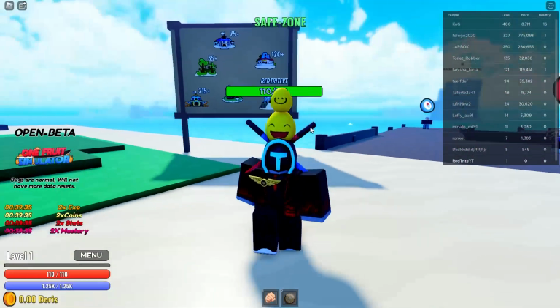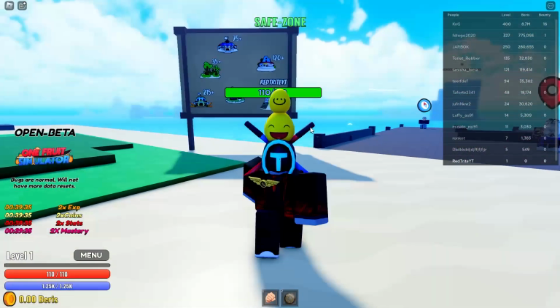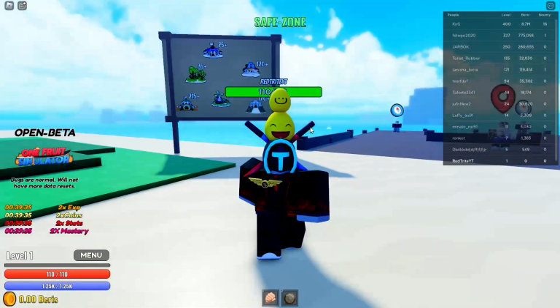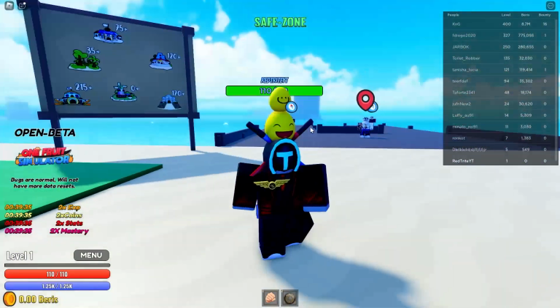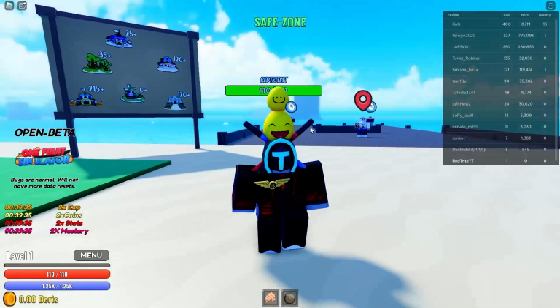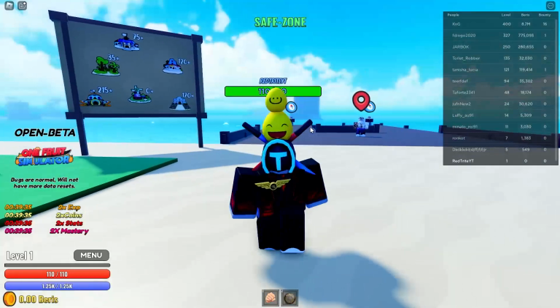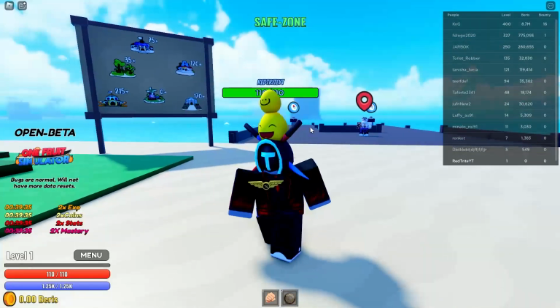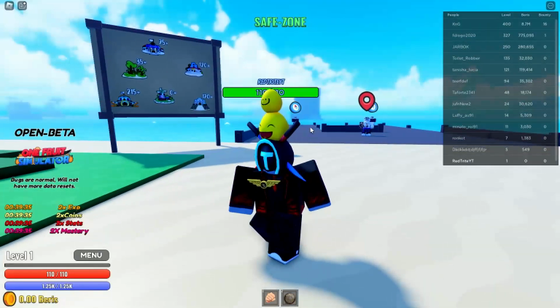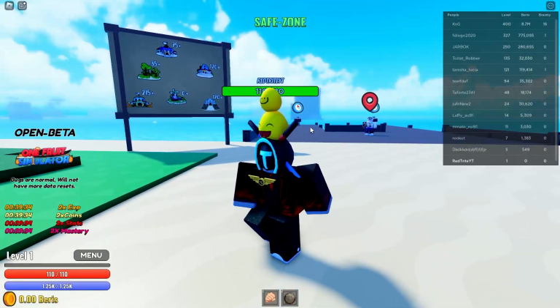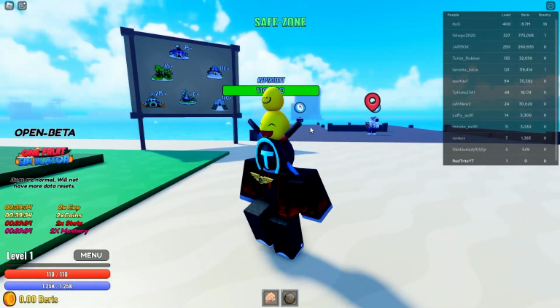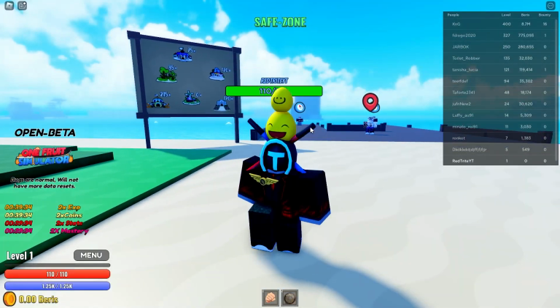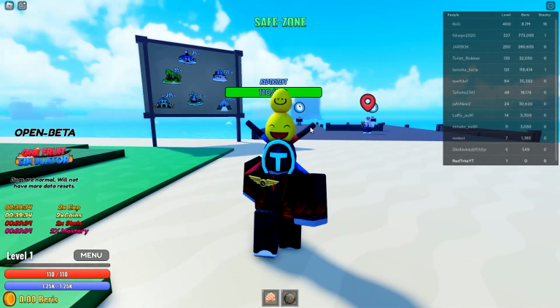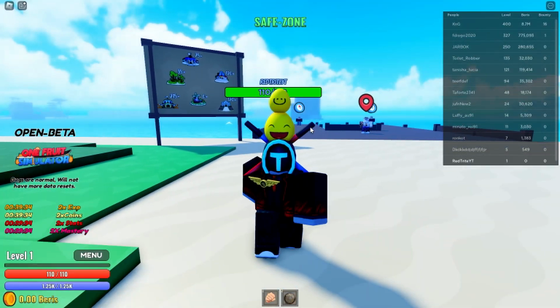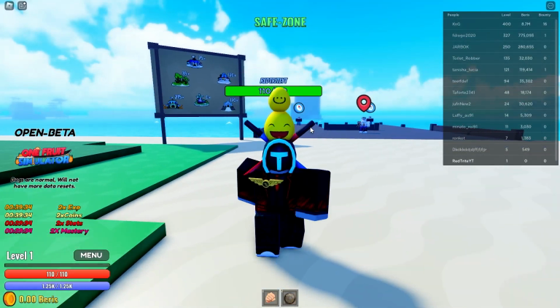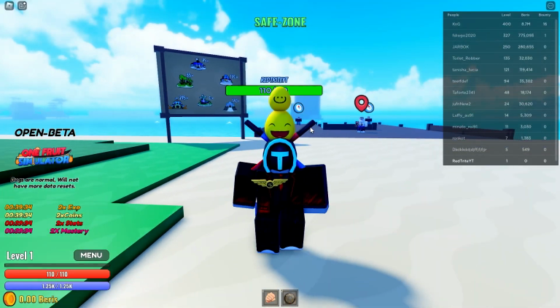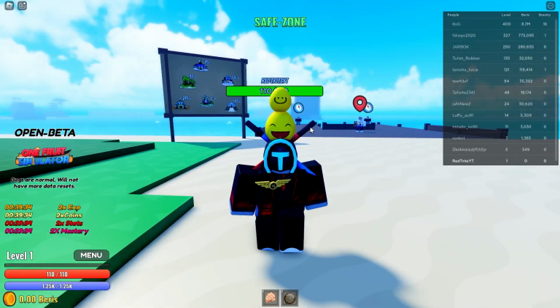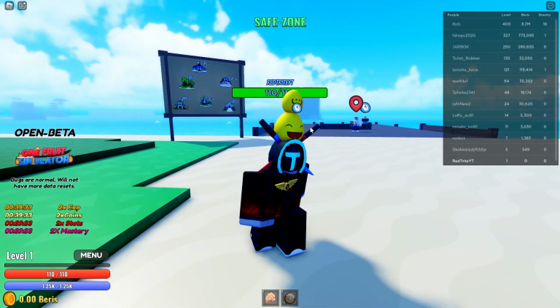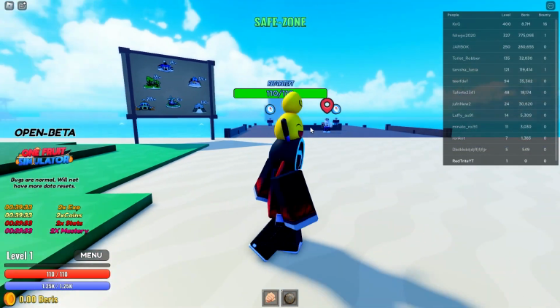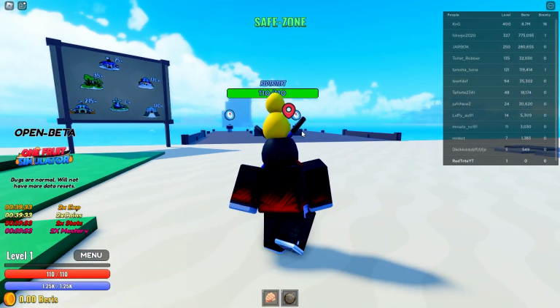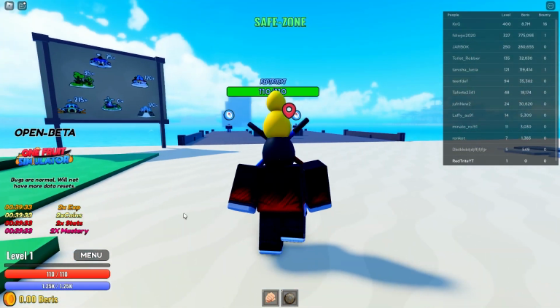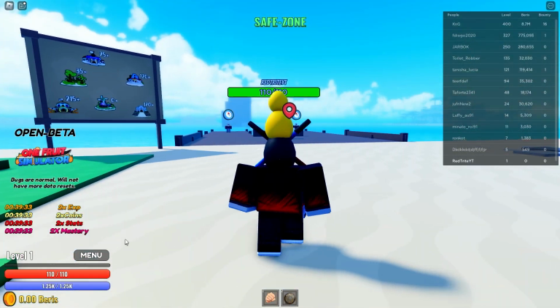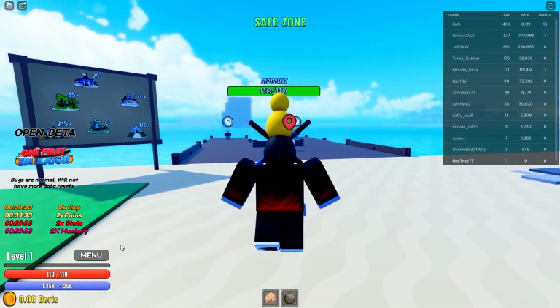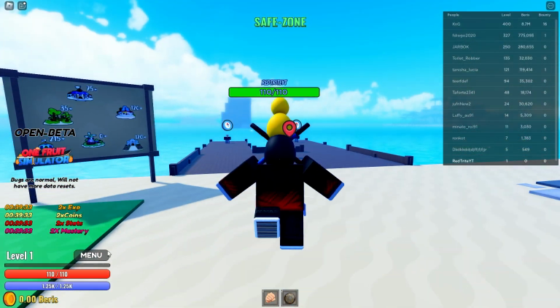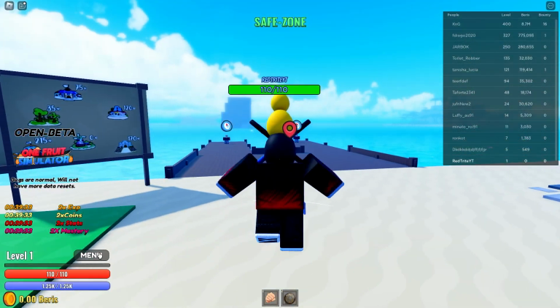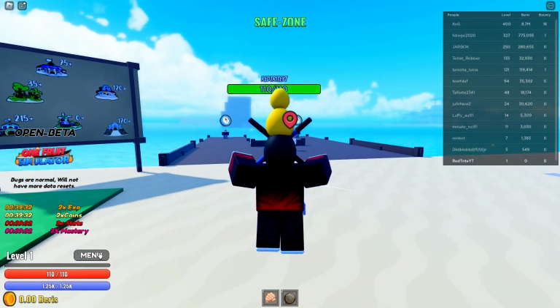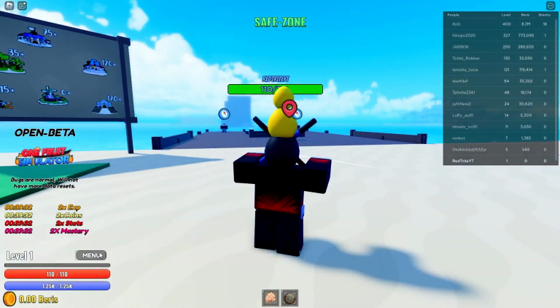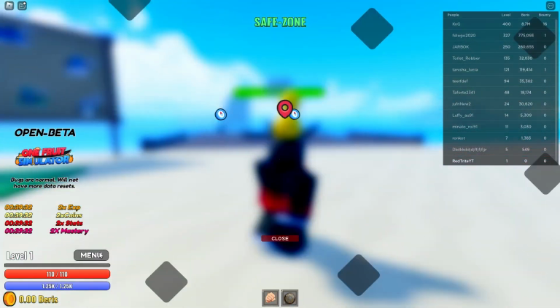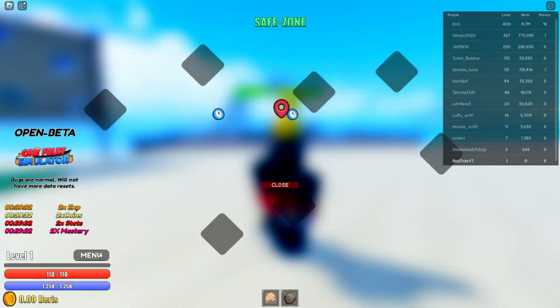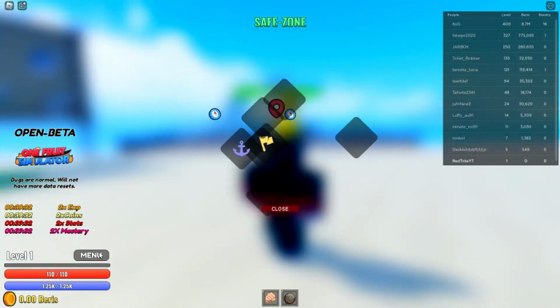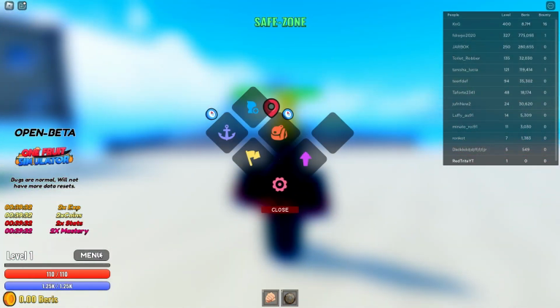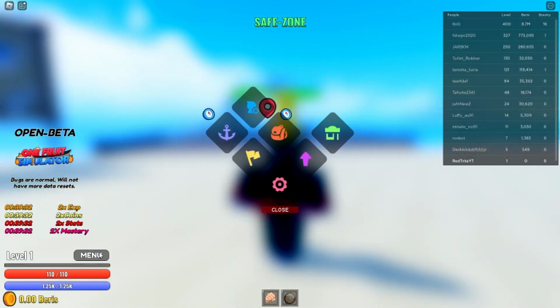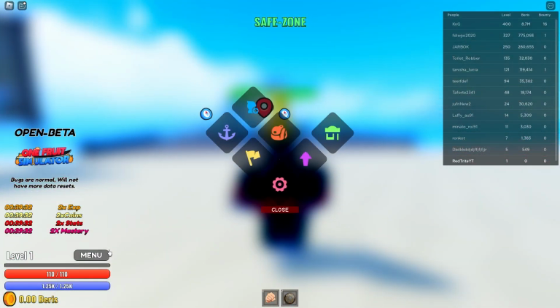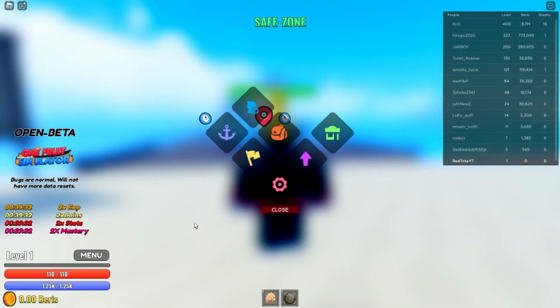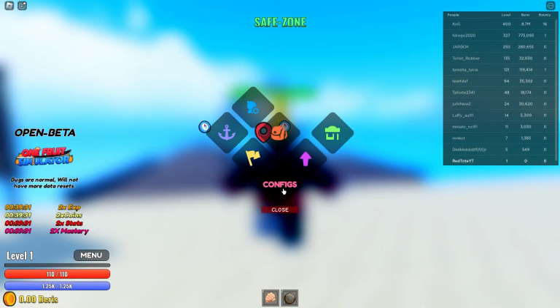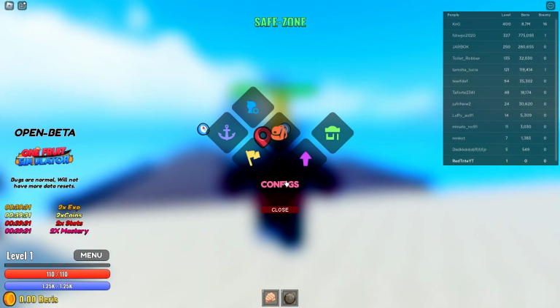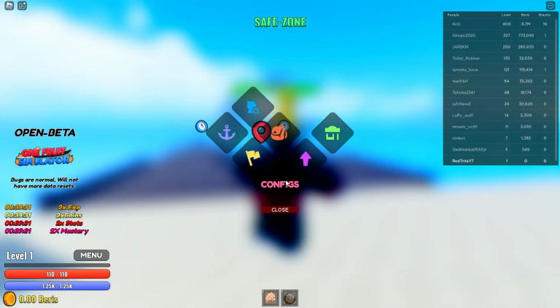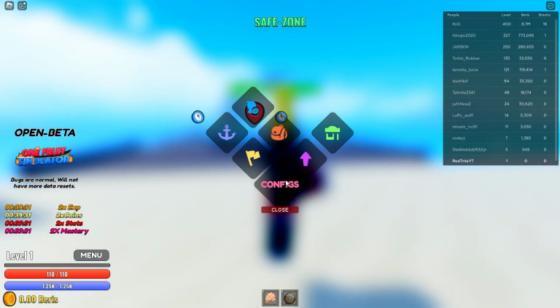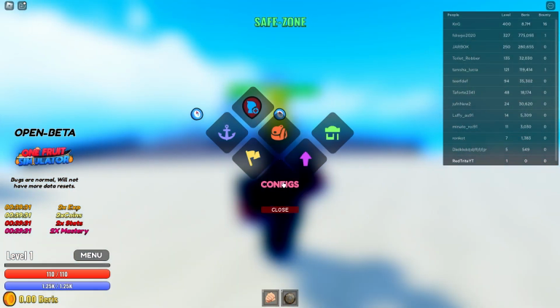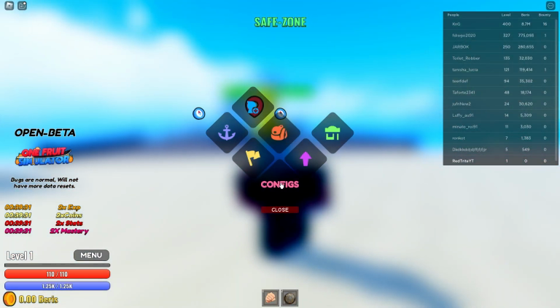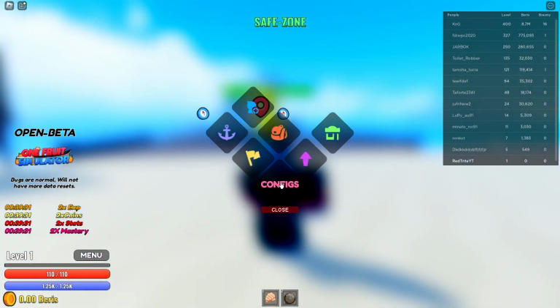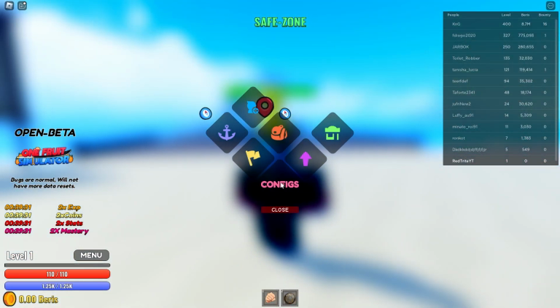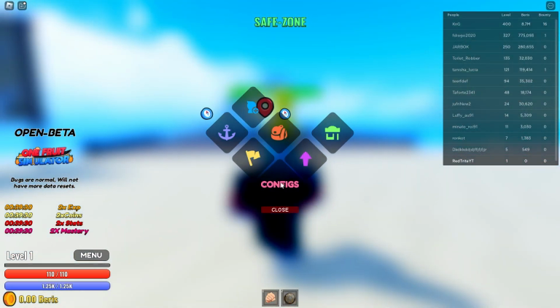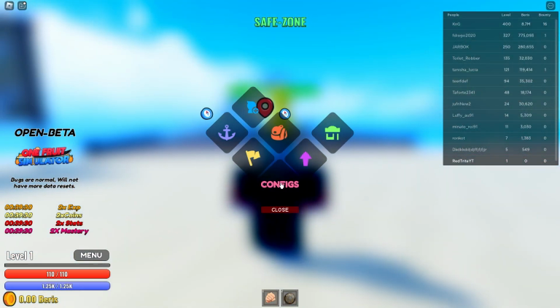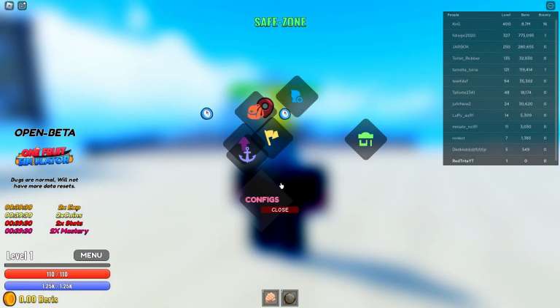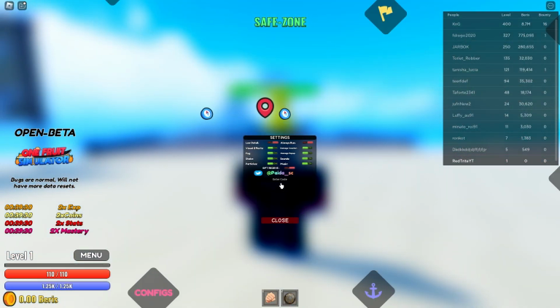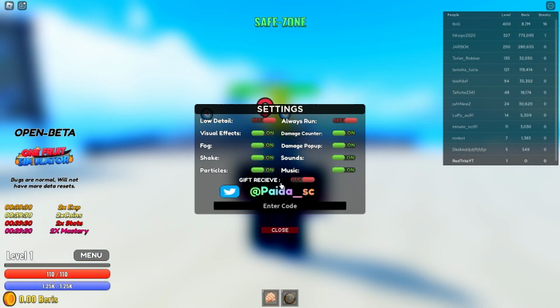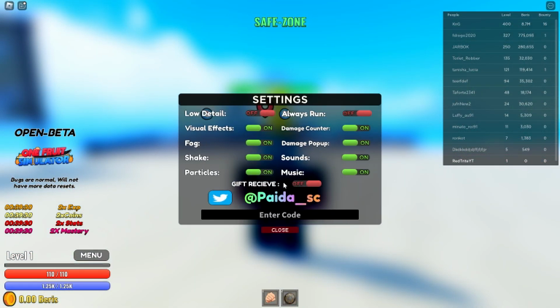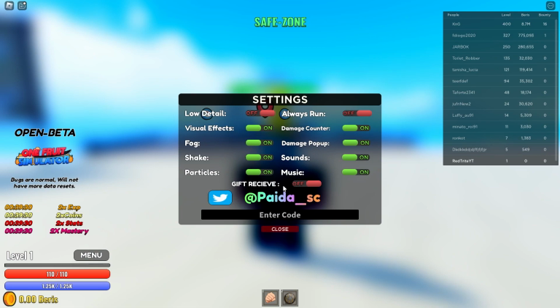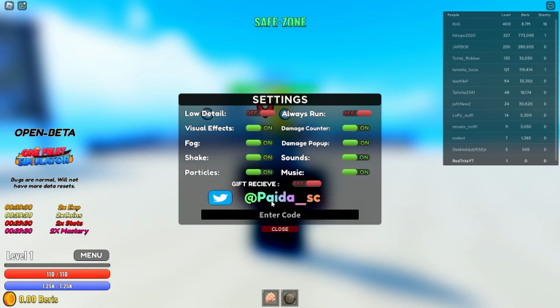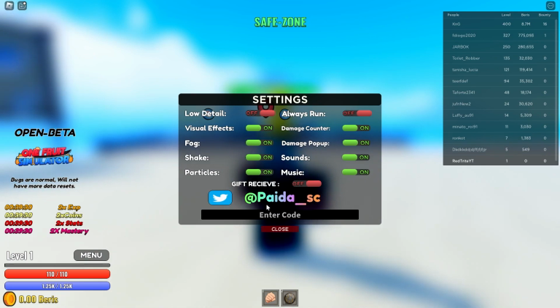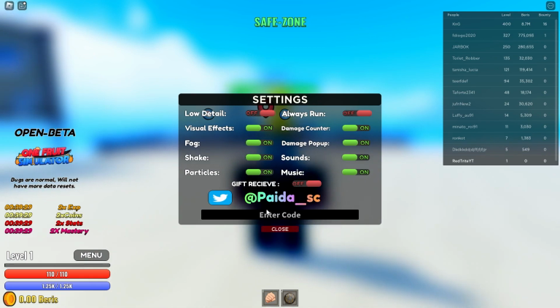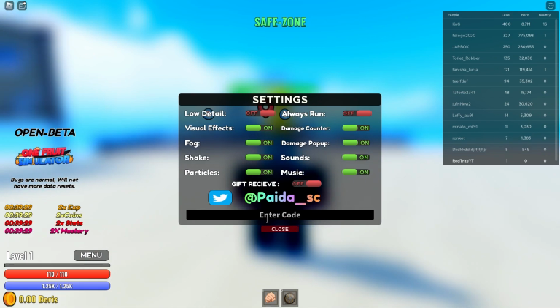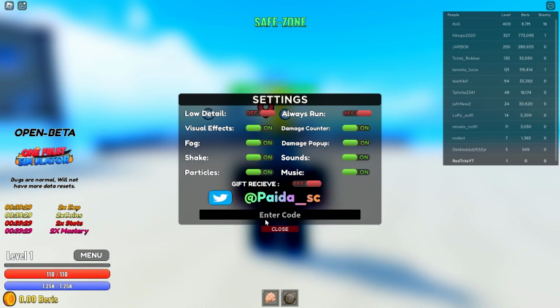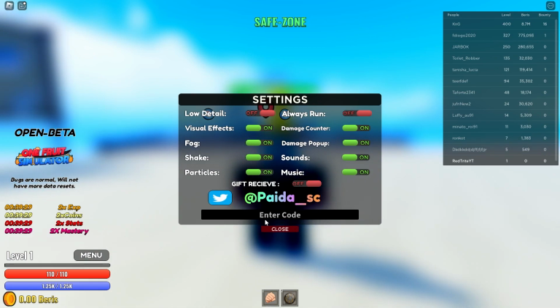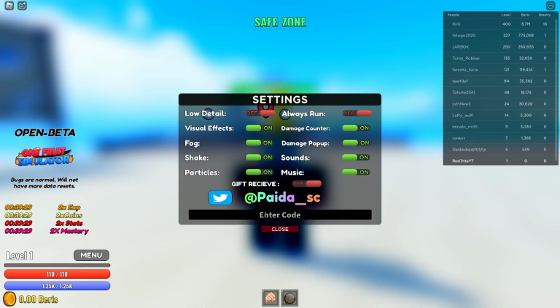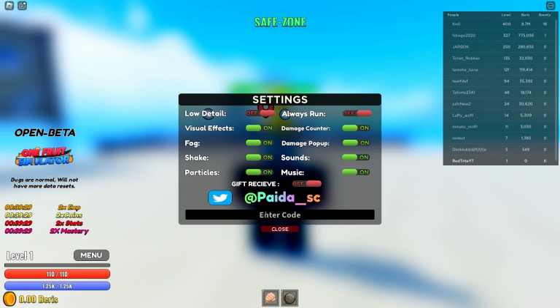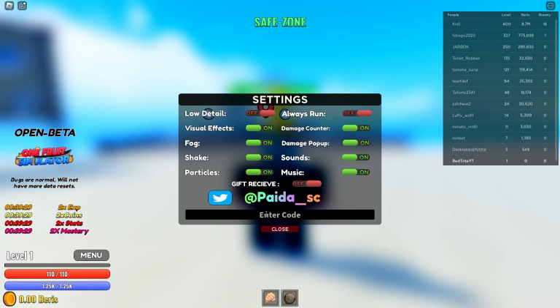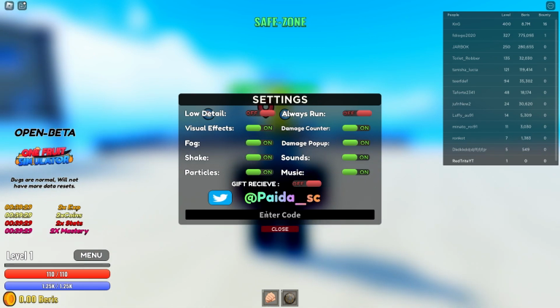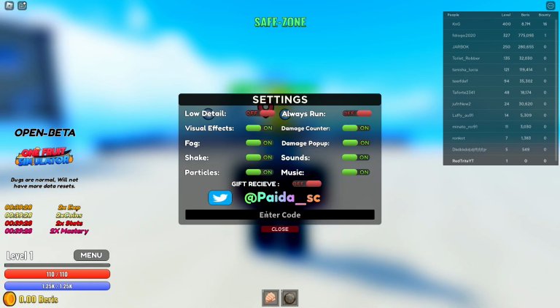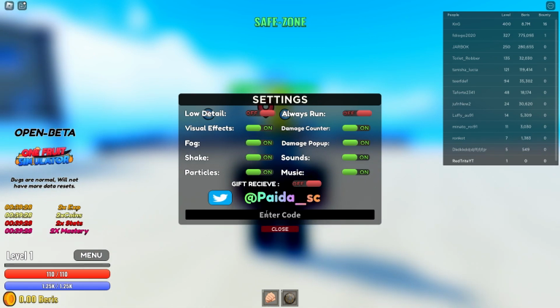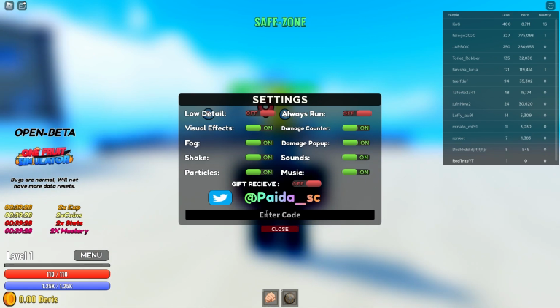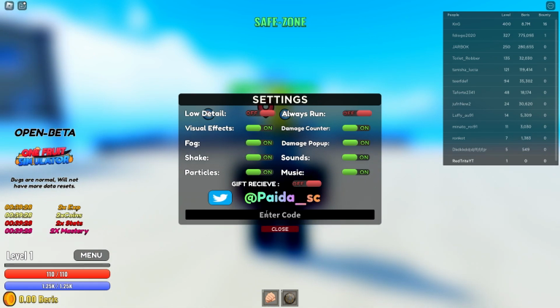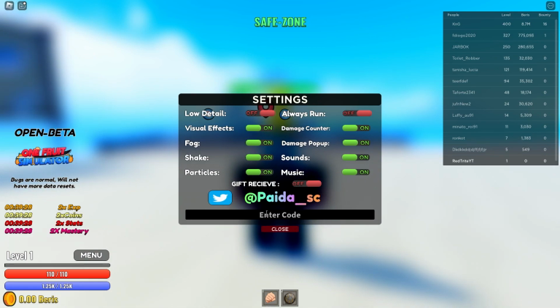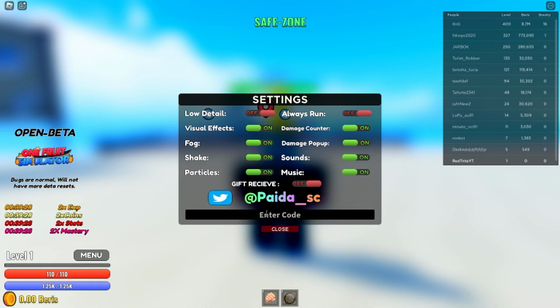So in order to enter codes in this game, just follow me — press on the menu and here you can basically find the configs, and here you can basically just enter them.